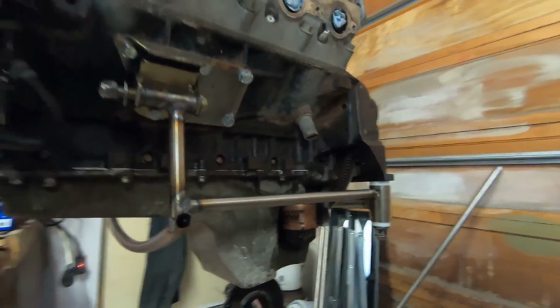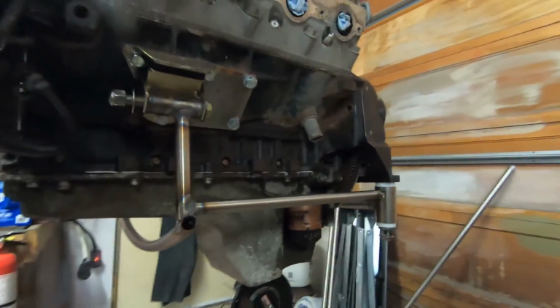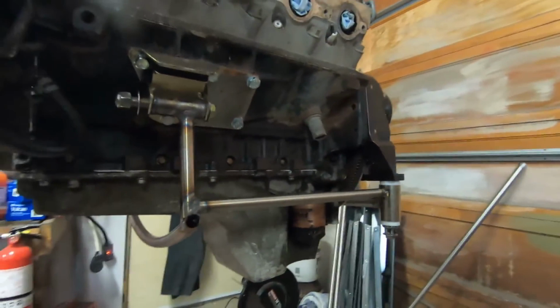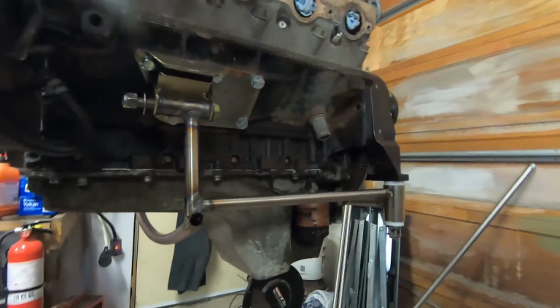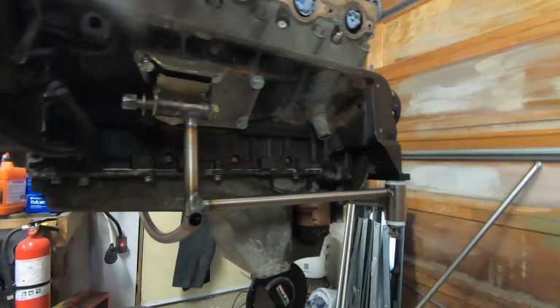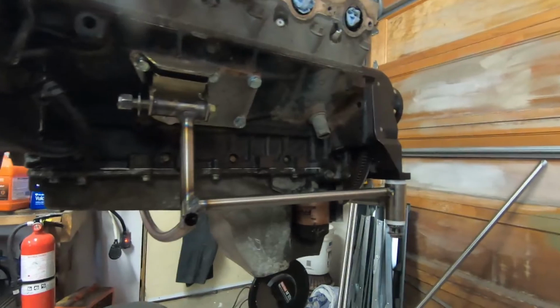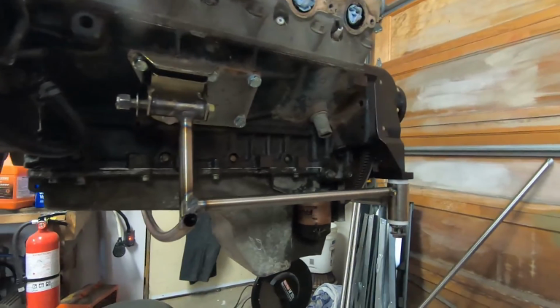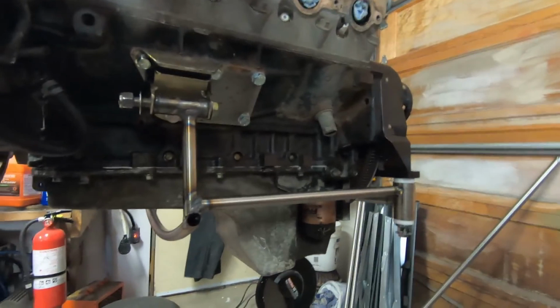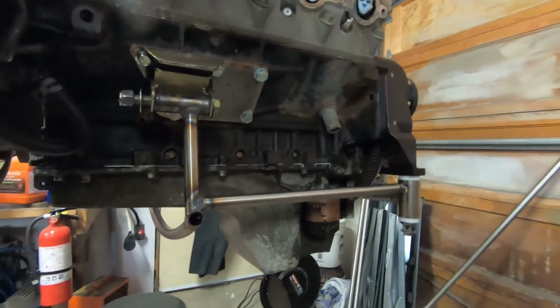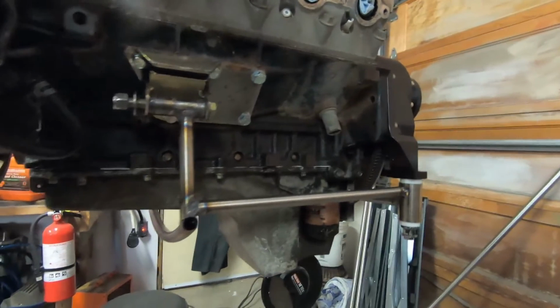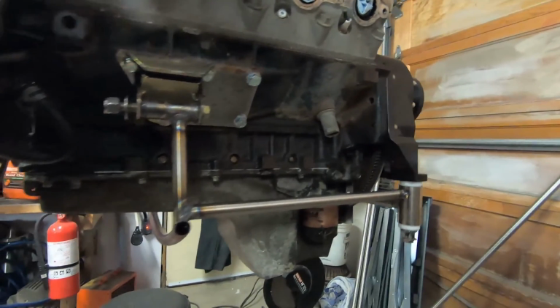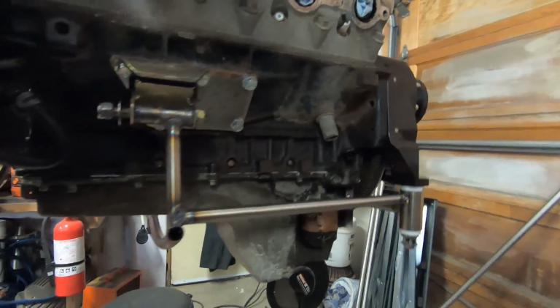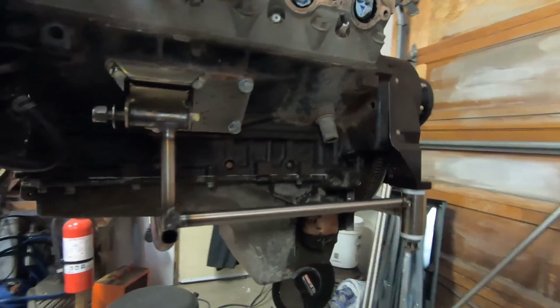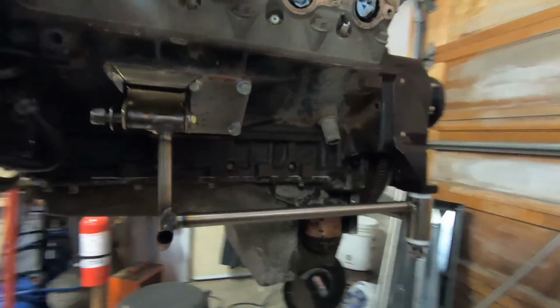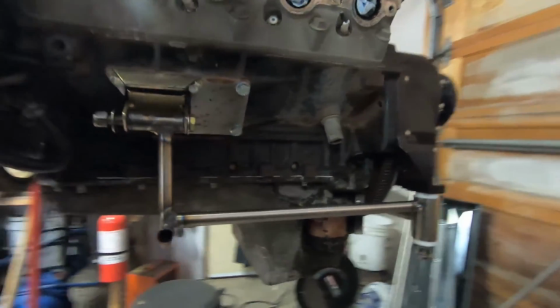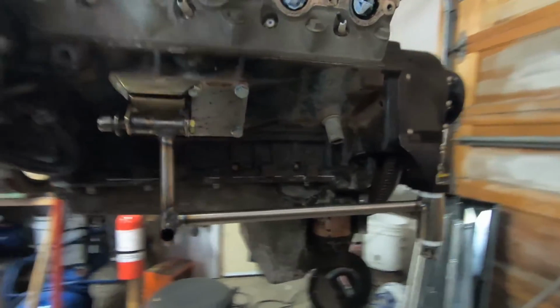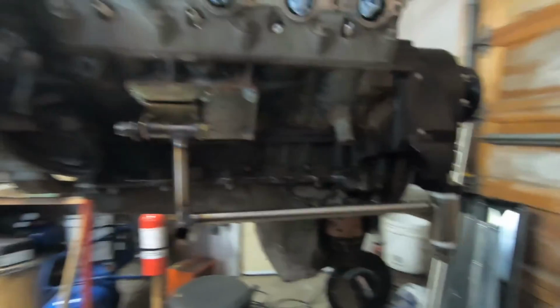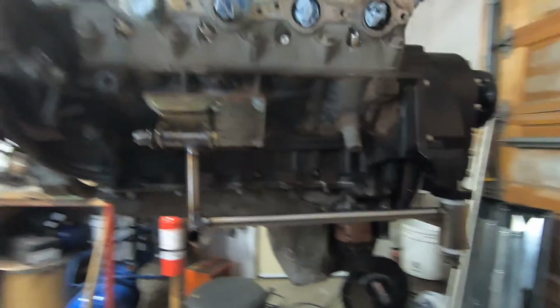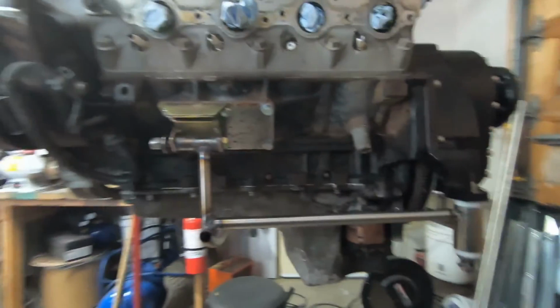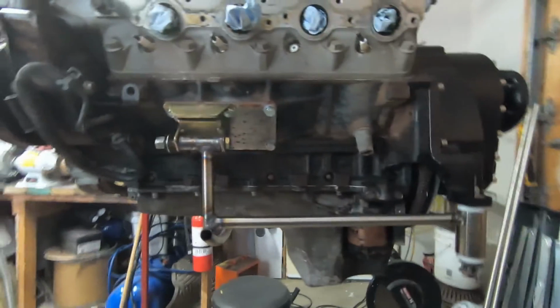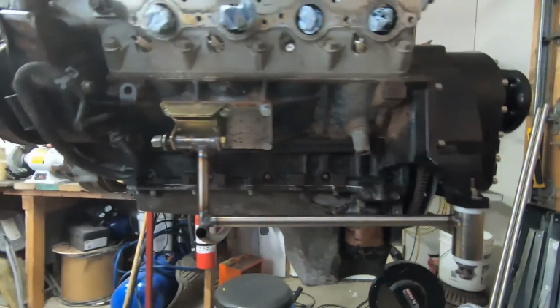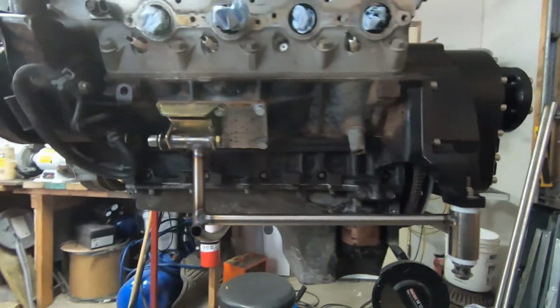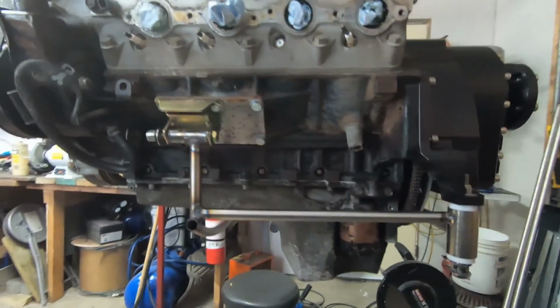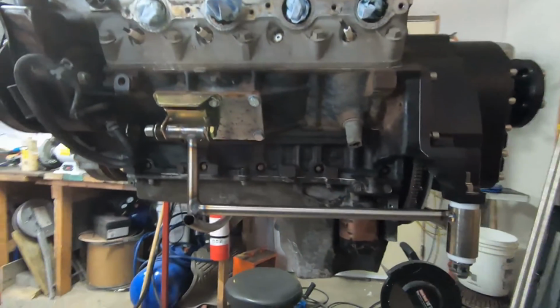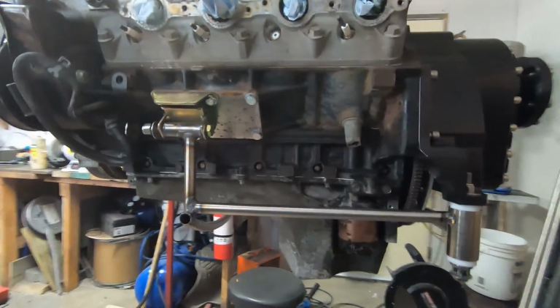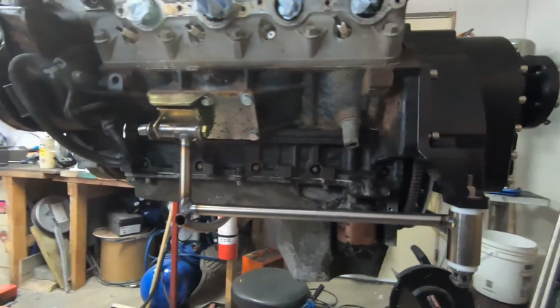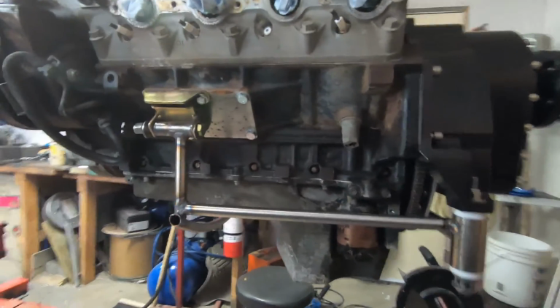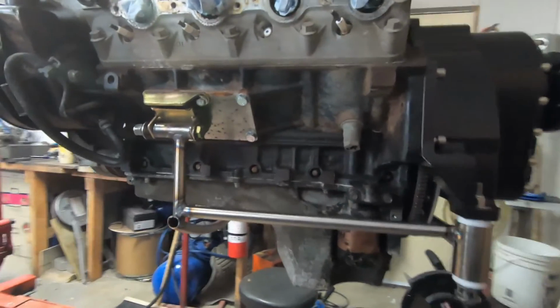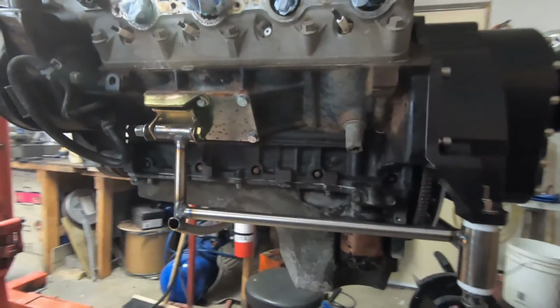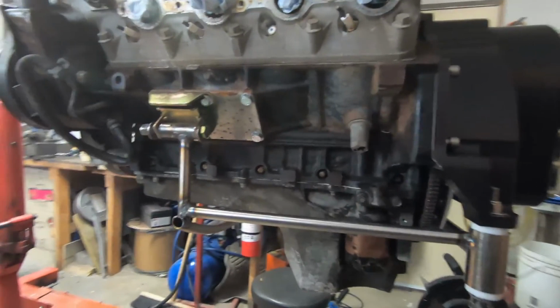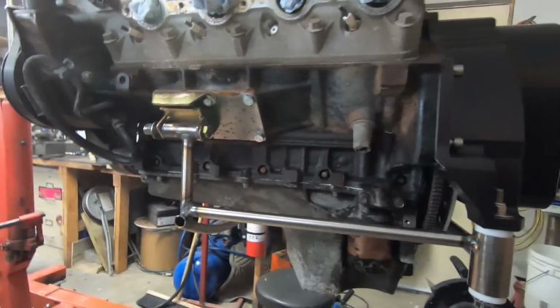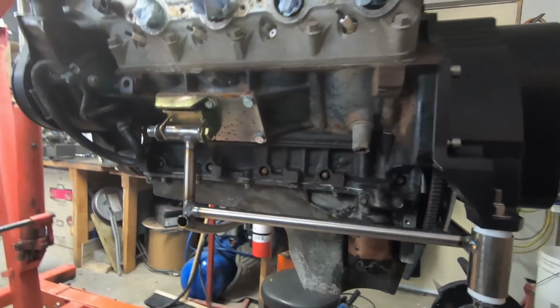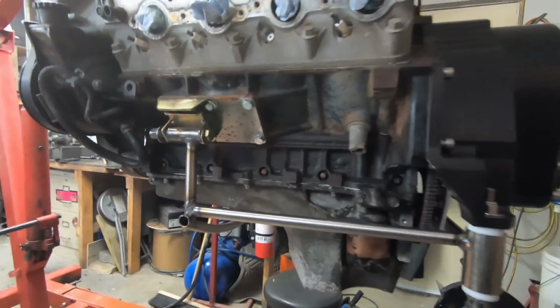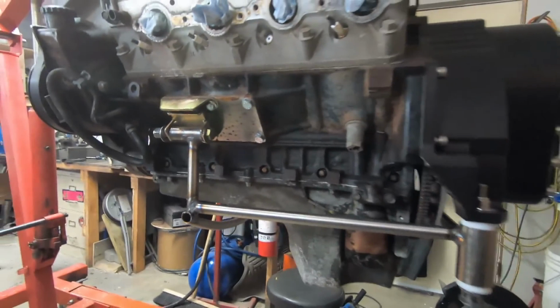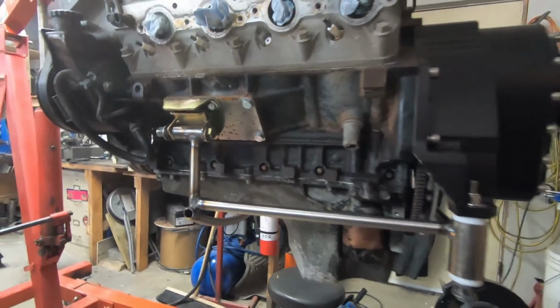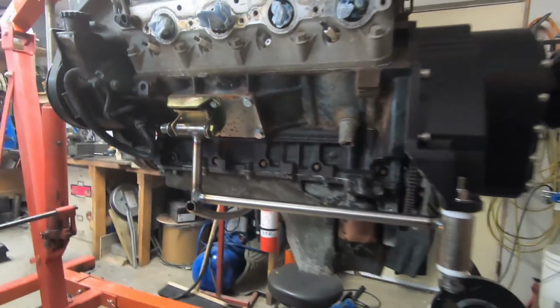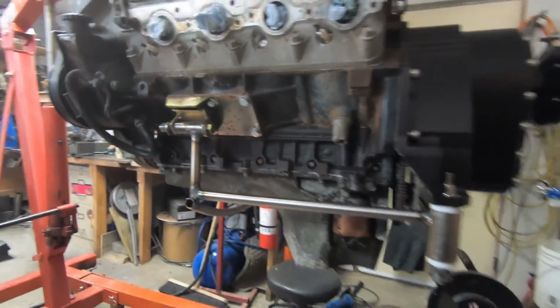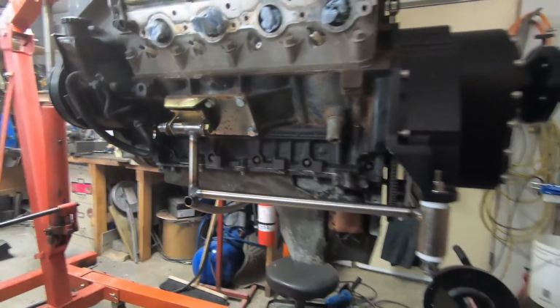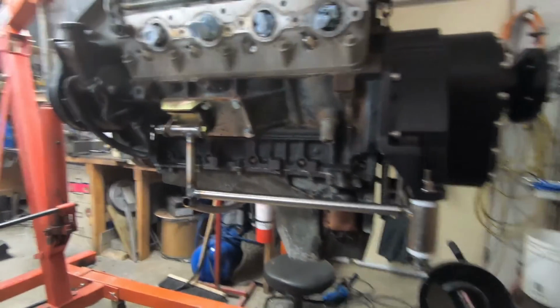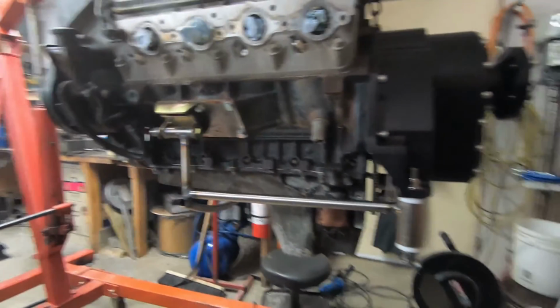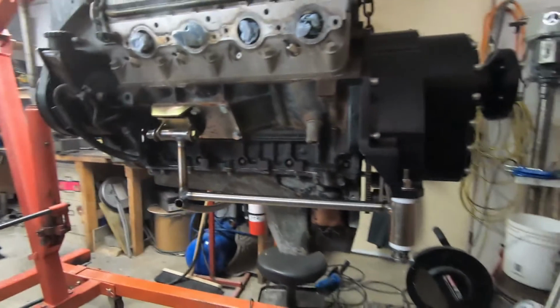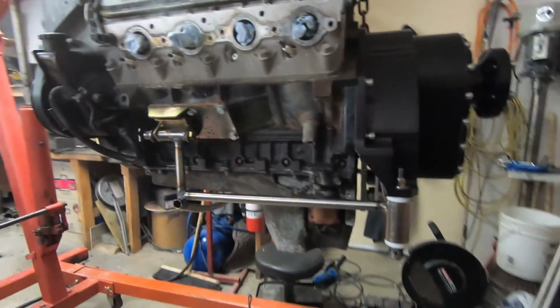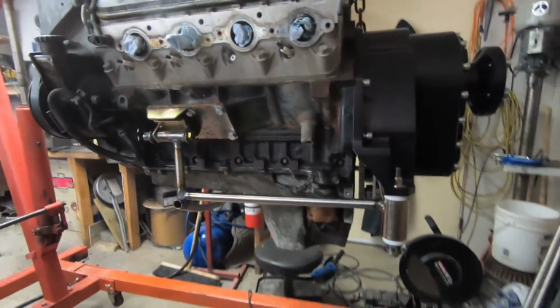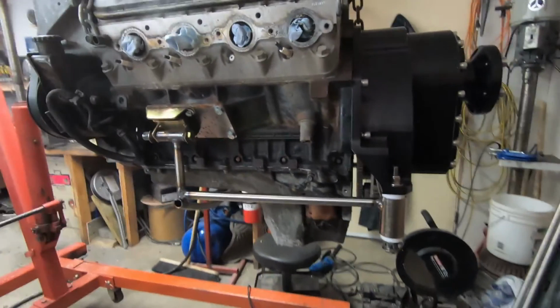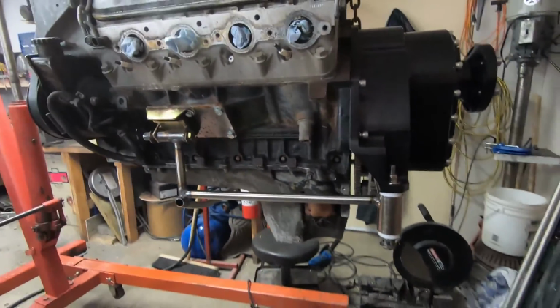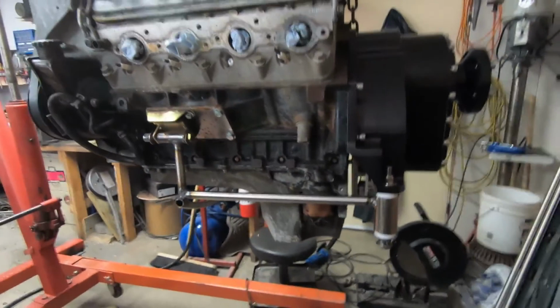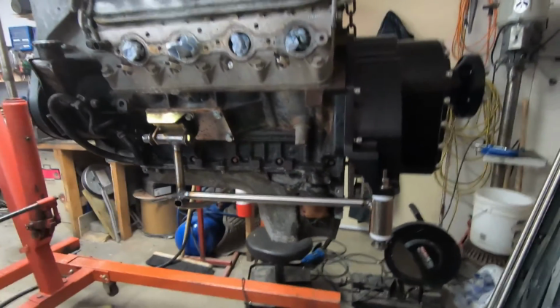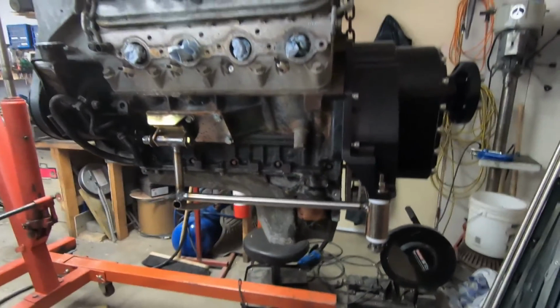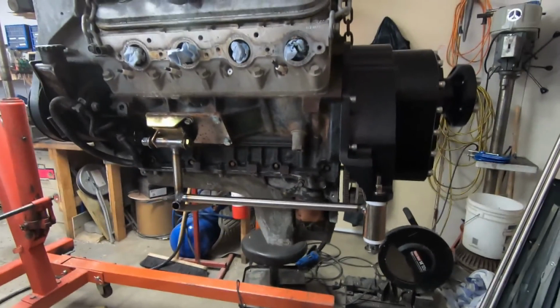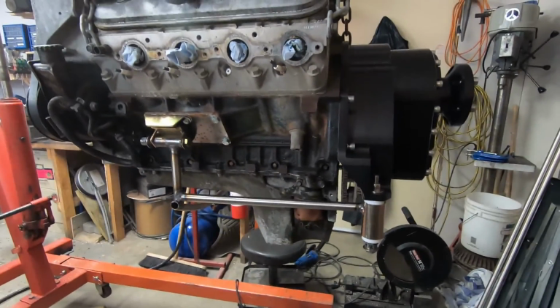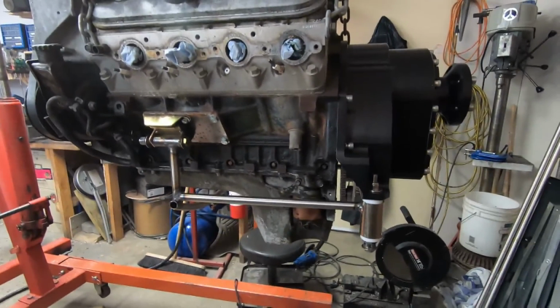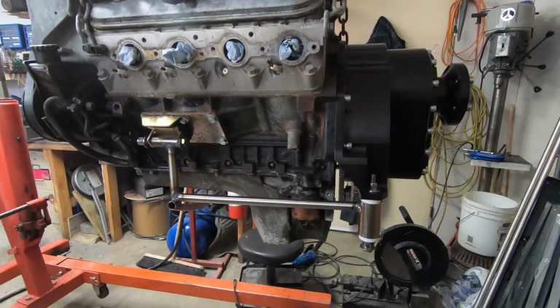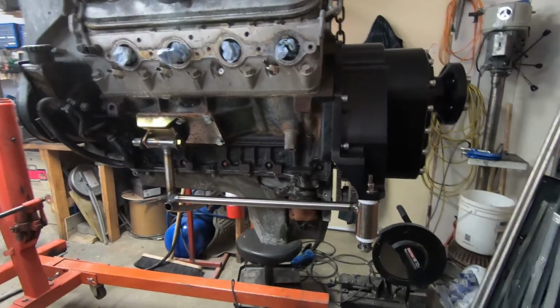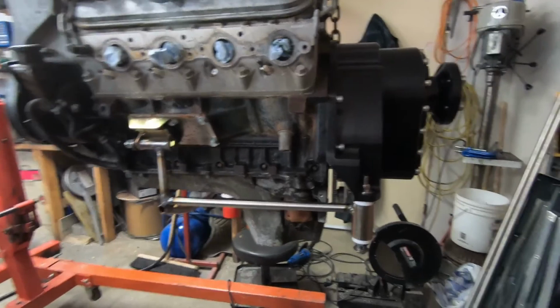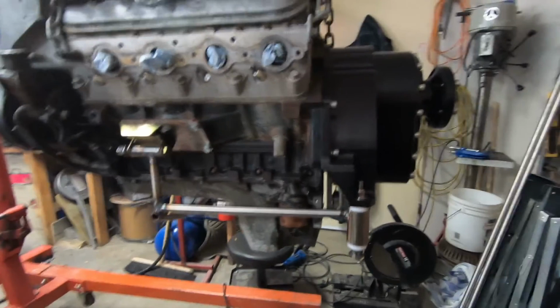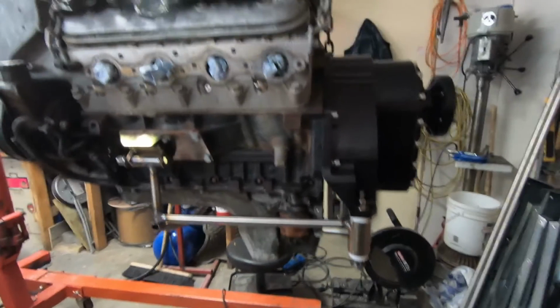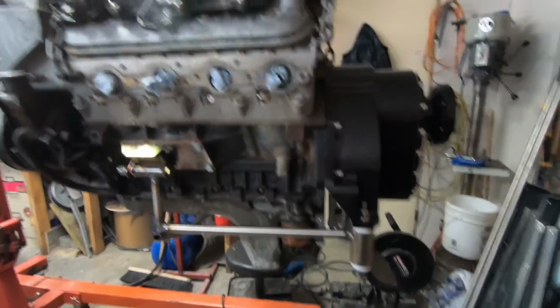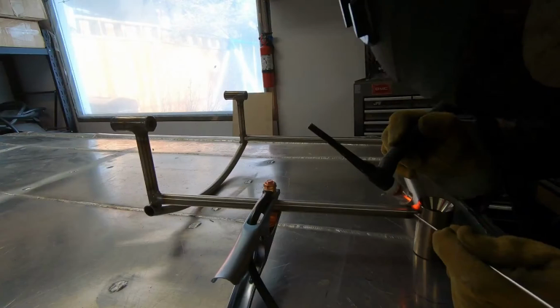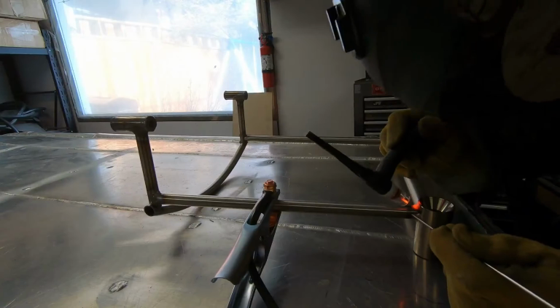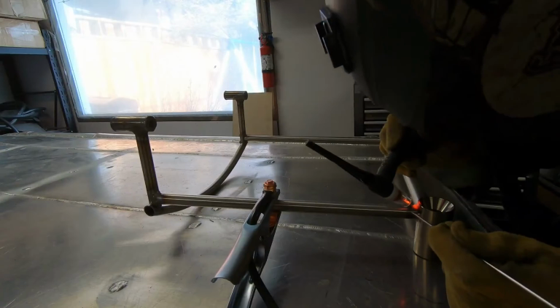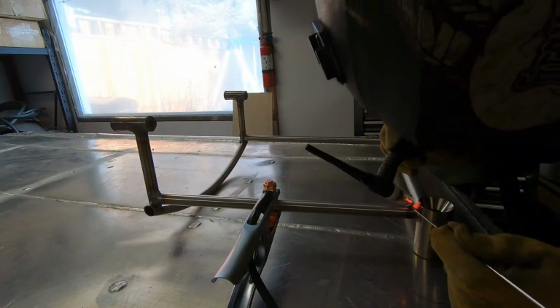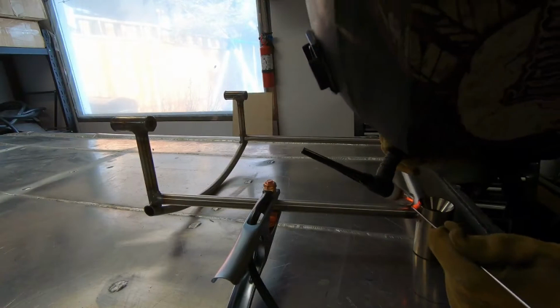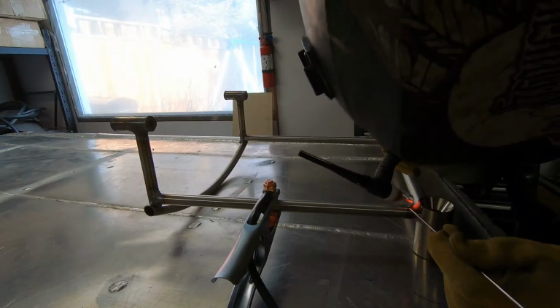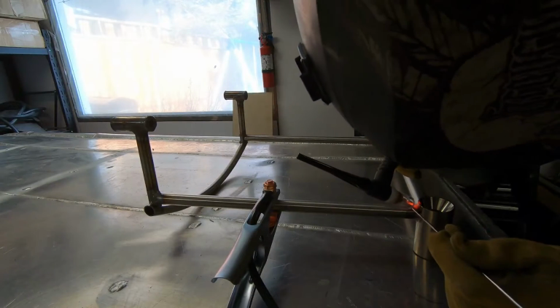It was all tacked in place fitting onto the engine, and then I took it off for final welding.